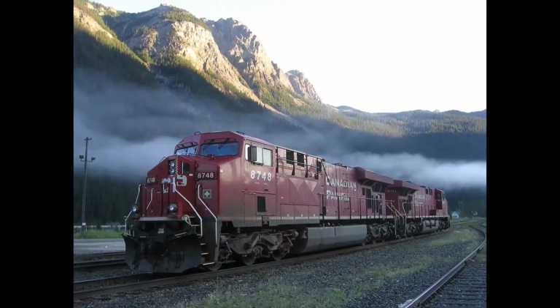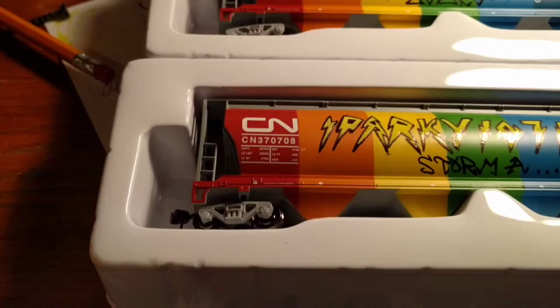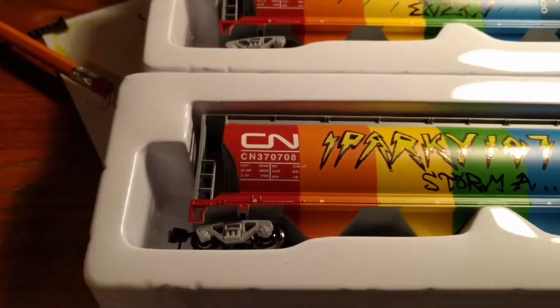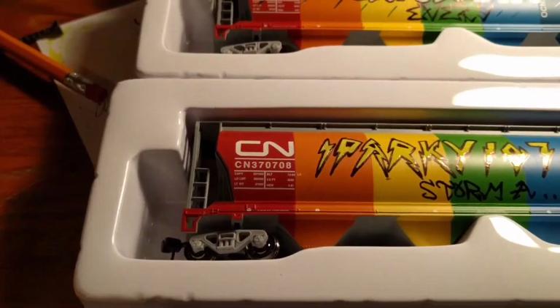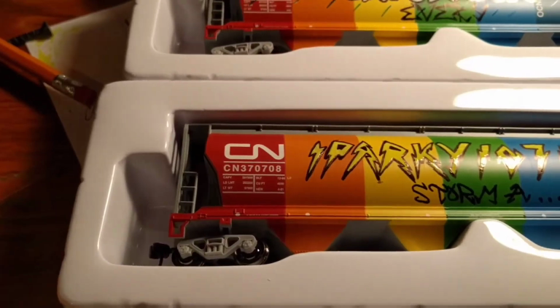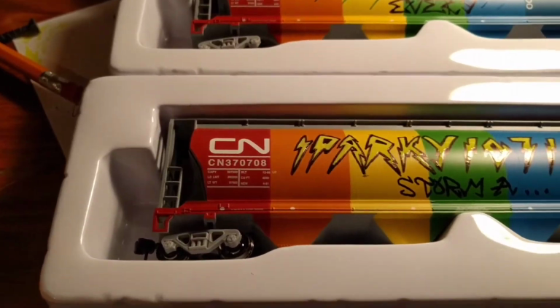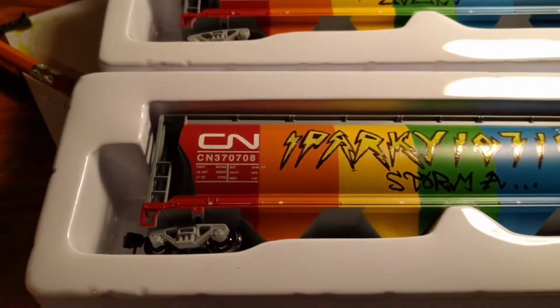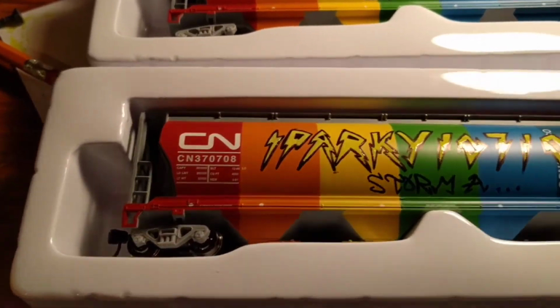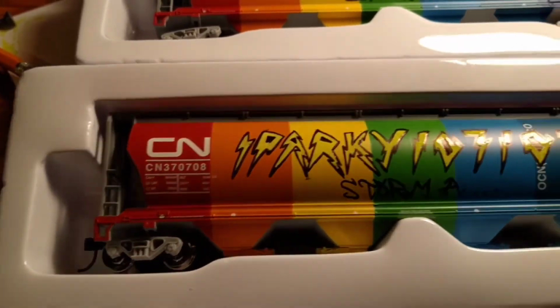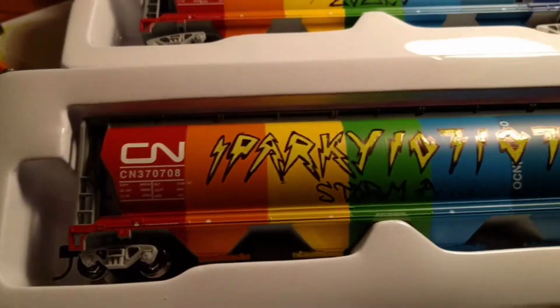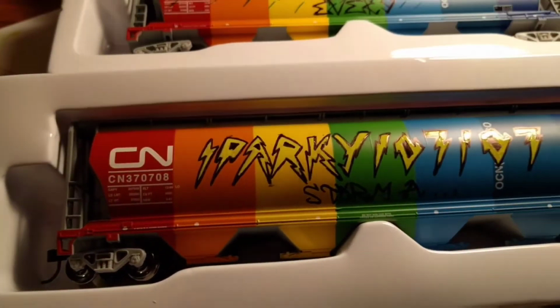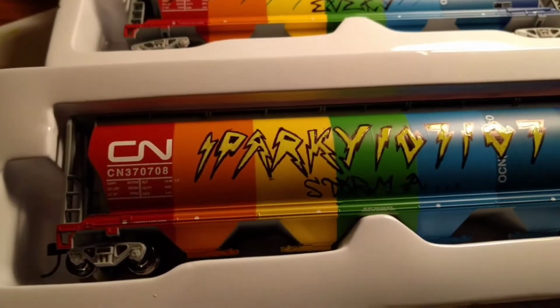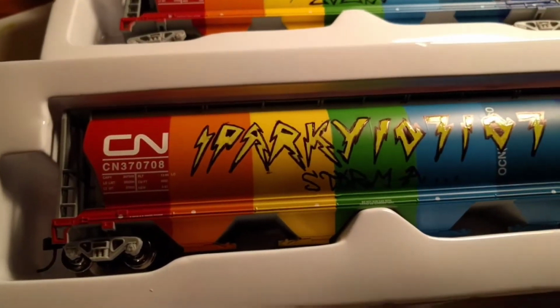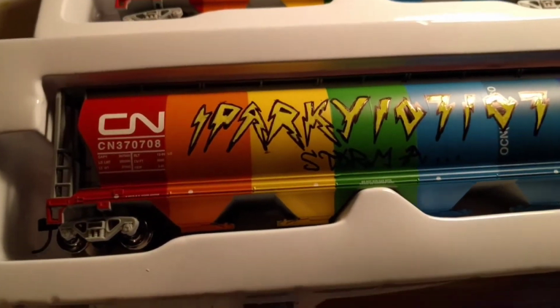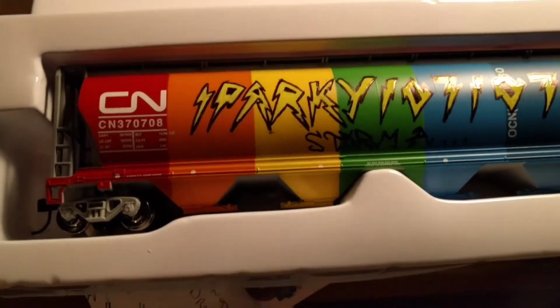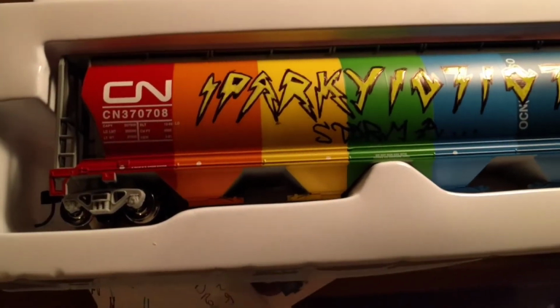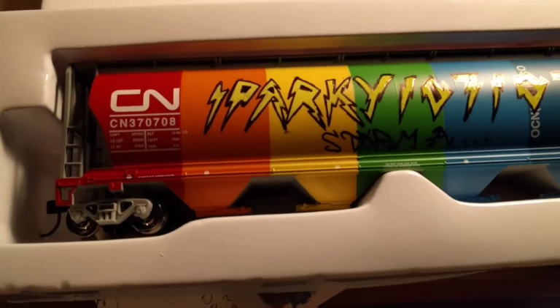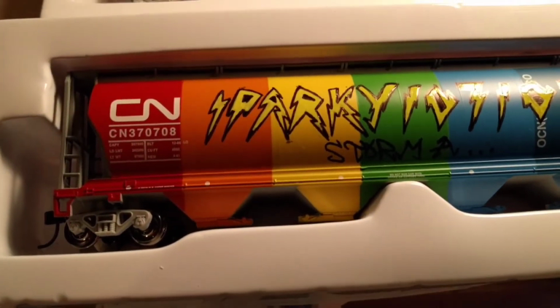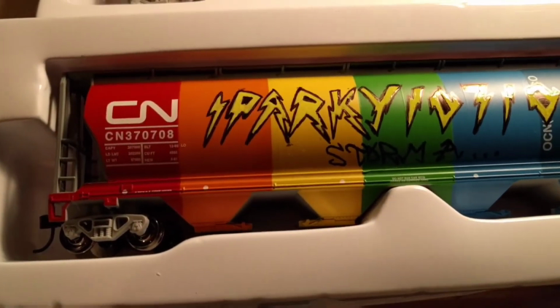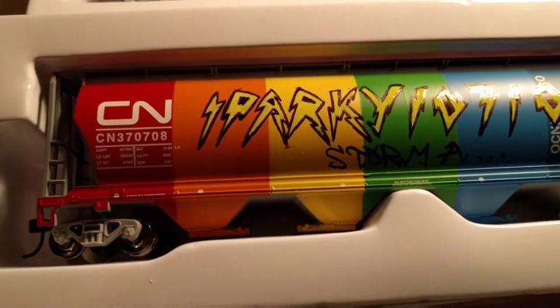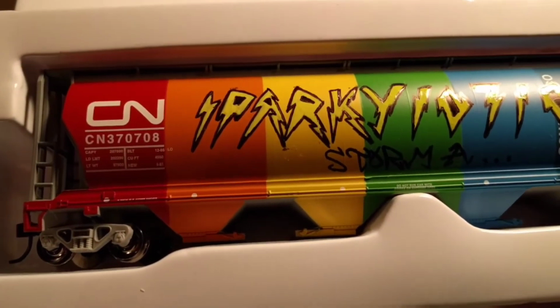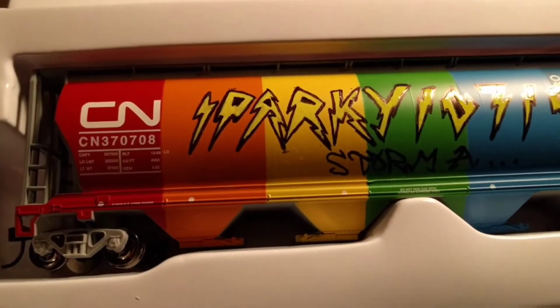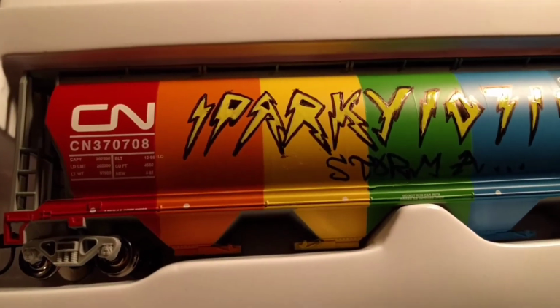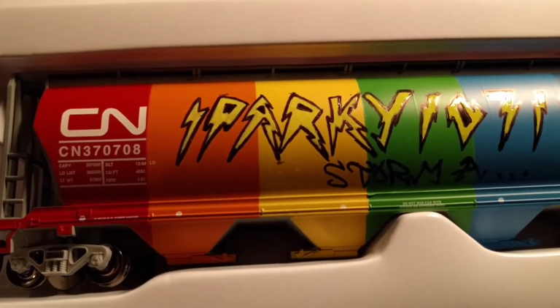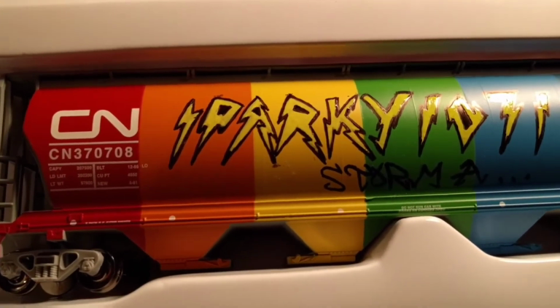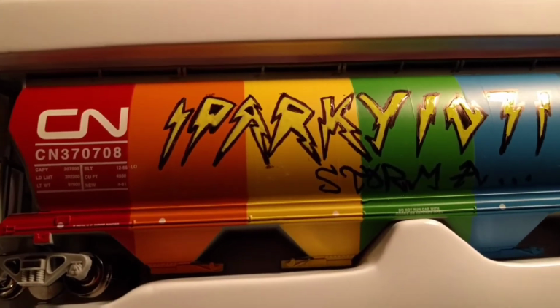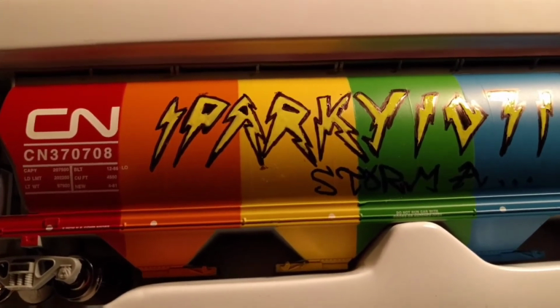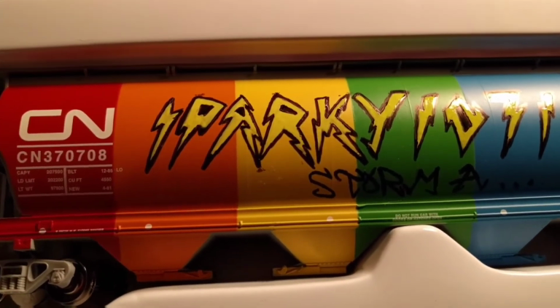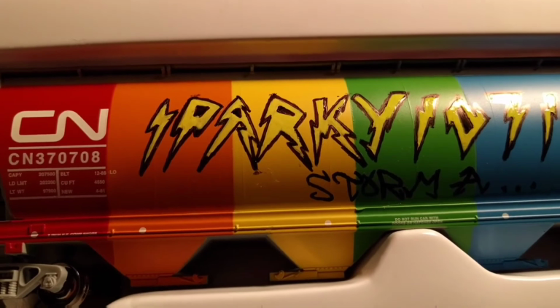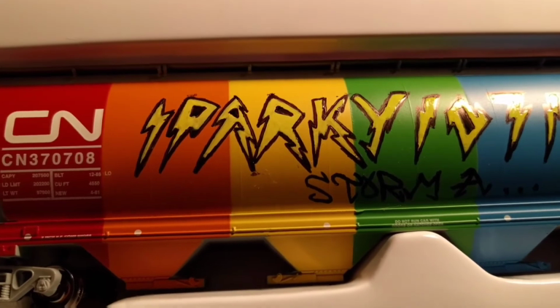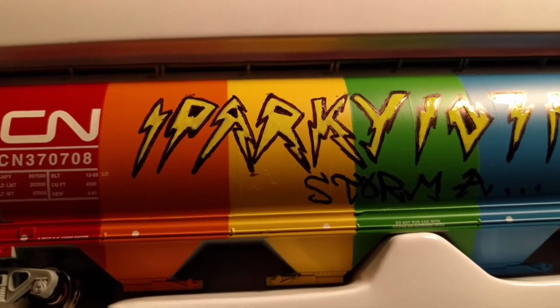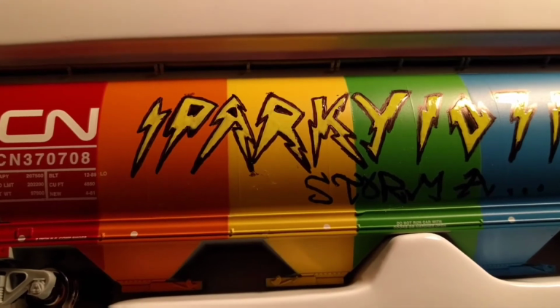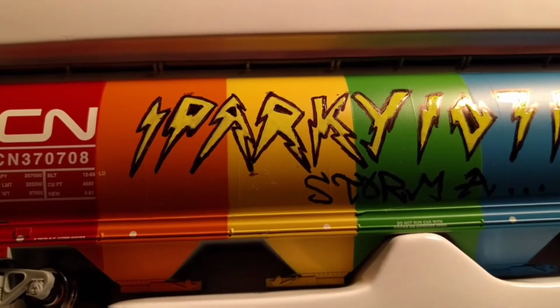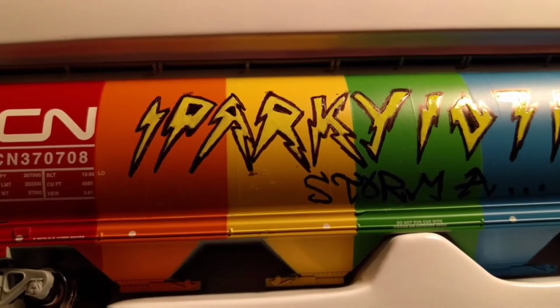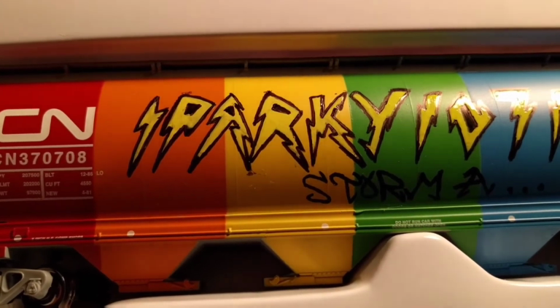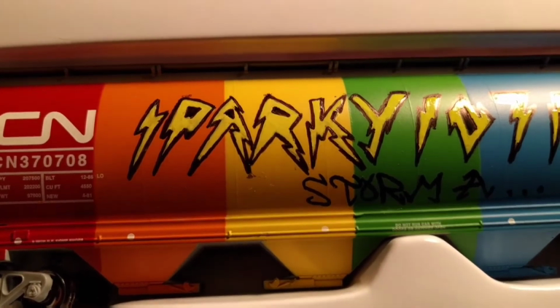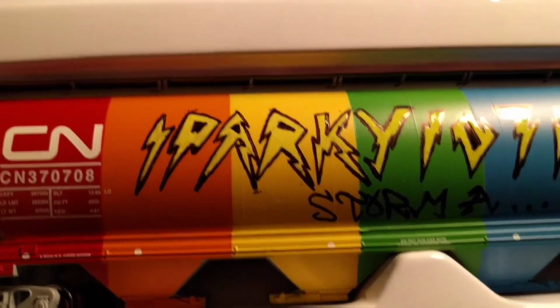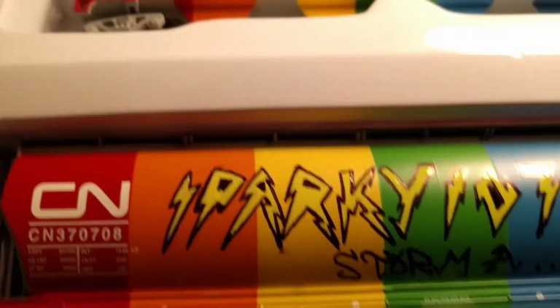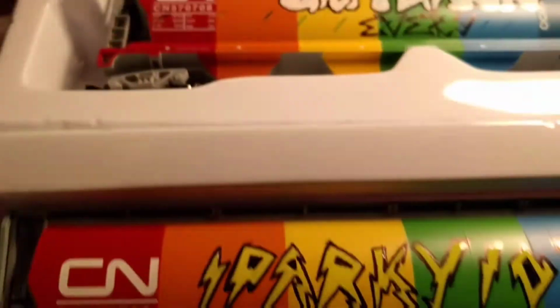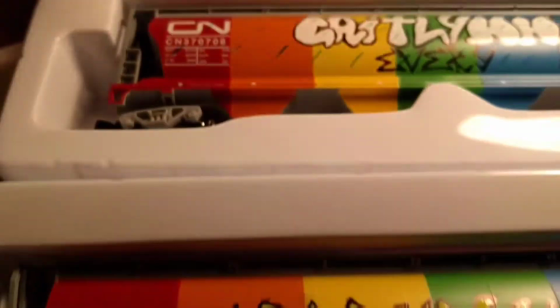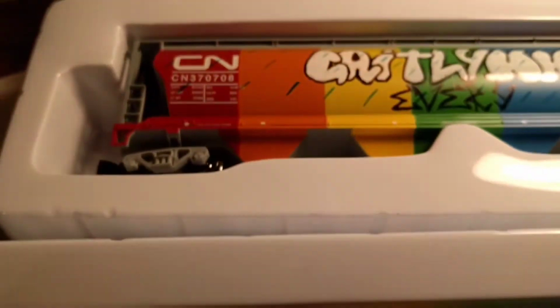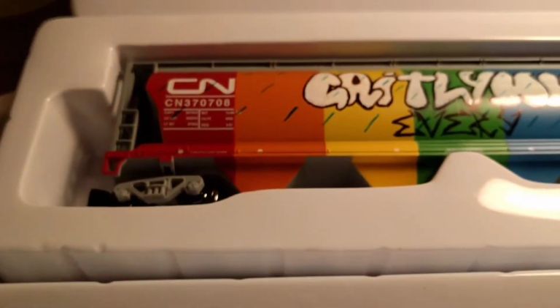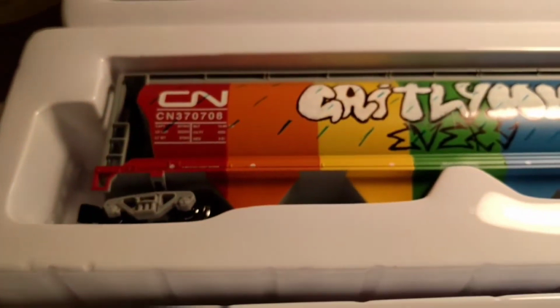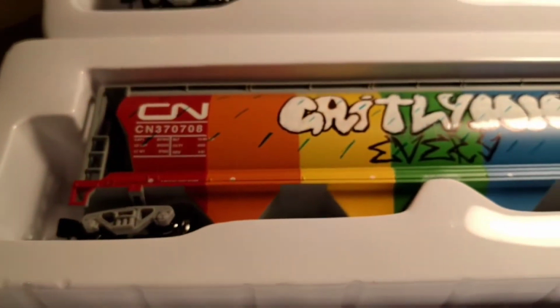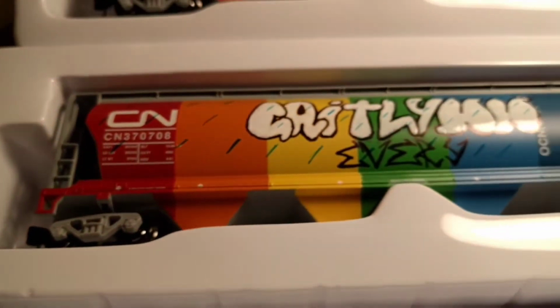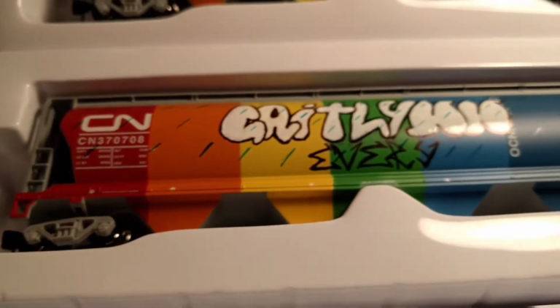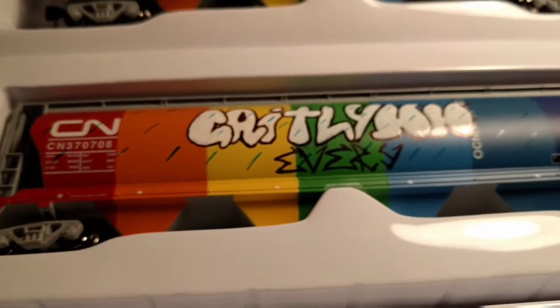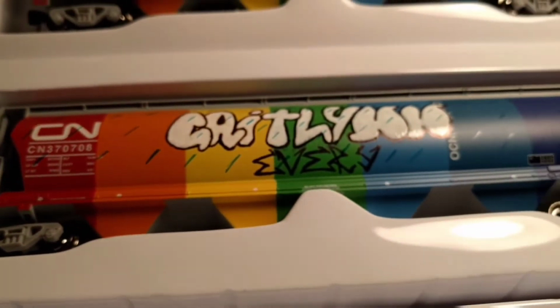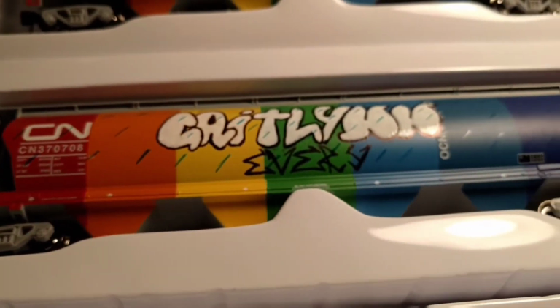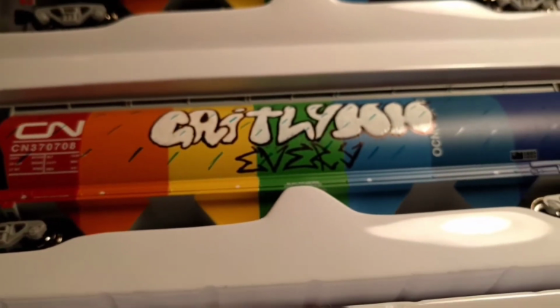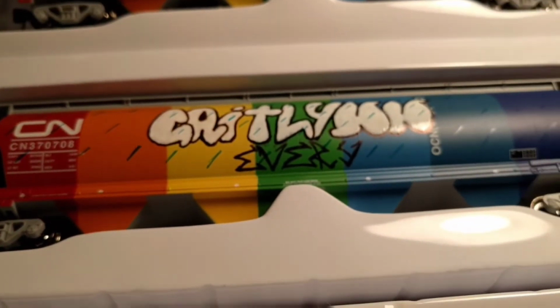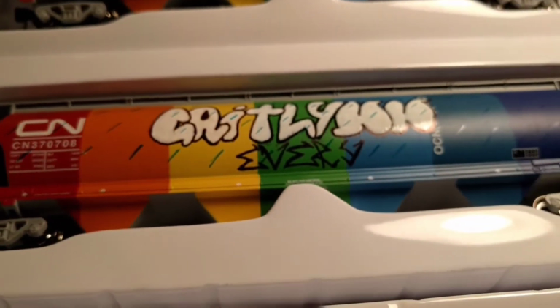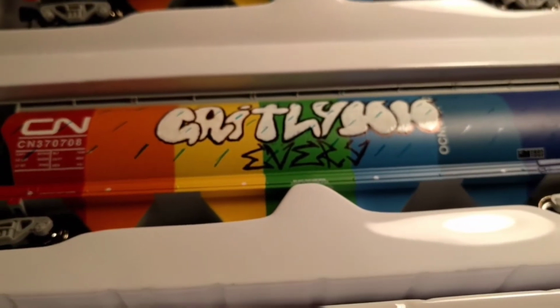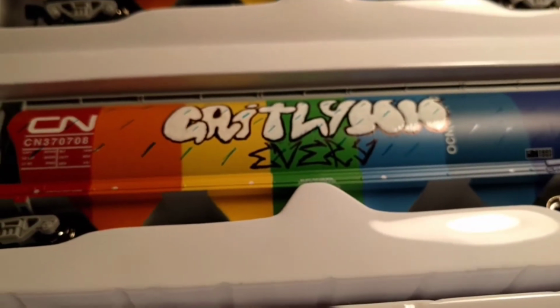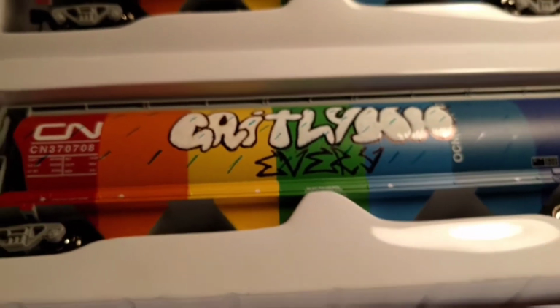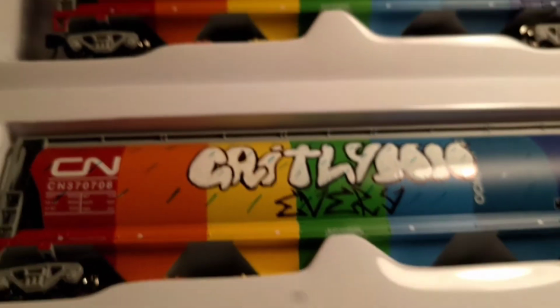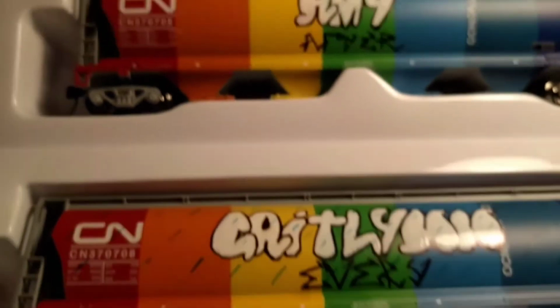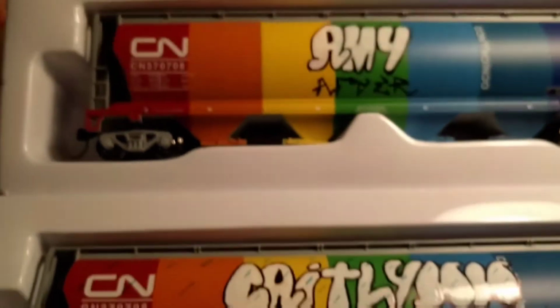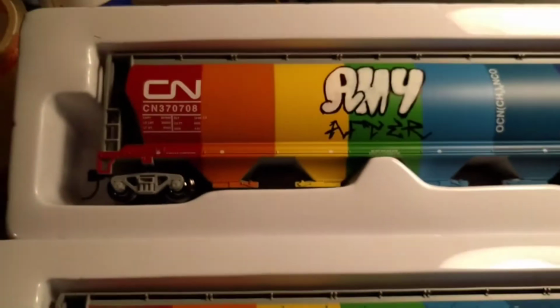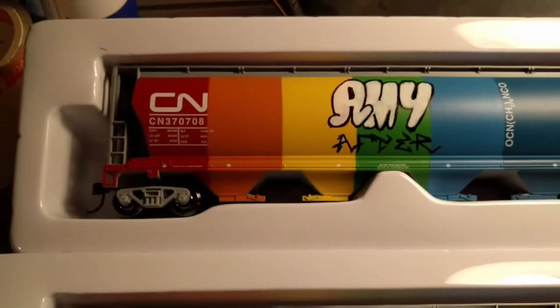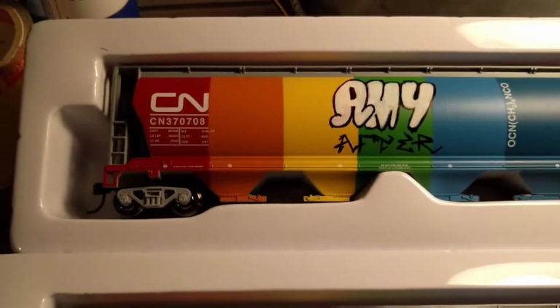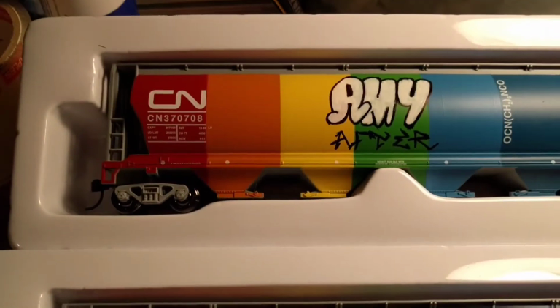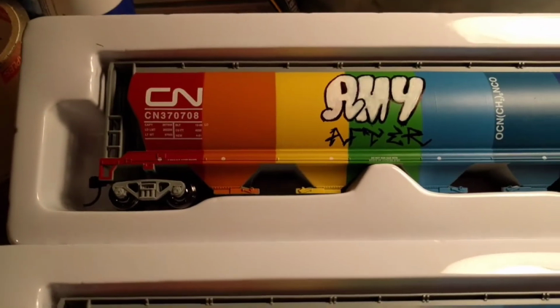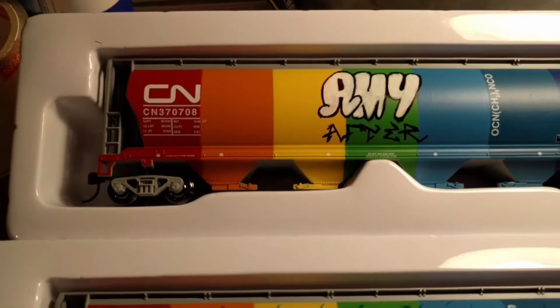Alright guys, I had to do three coats of the yellow and I had to do three coats of the white for both cars.